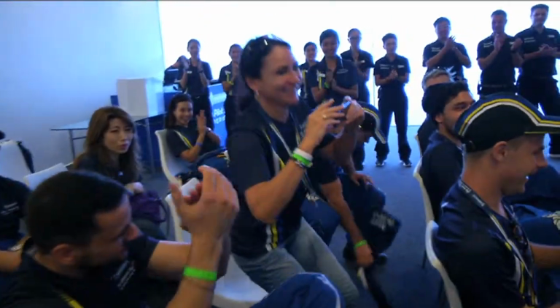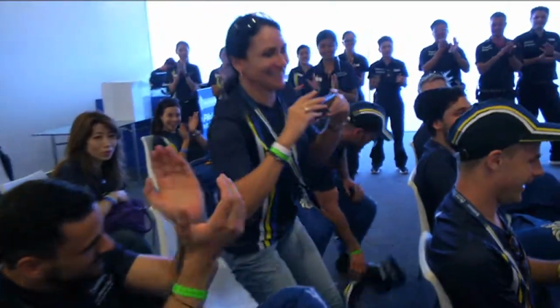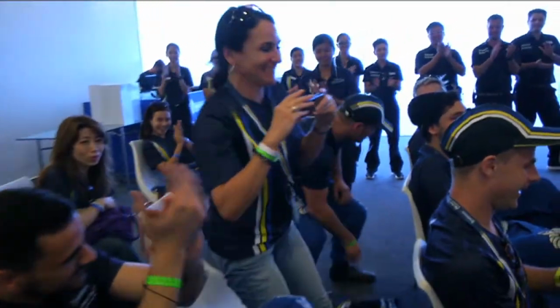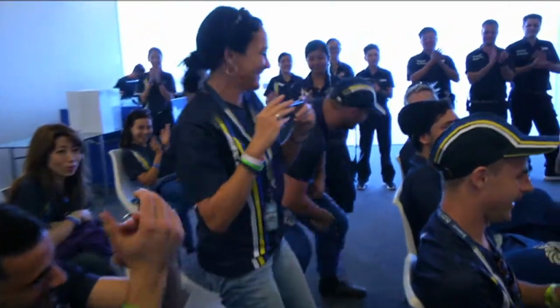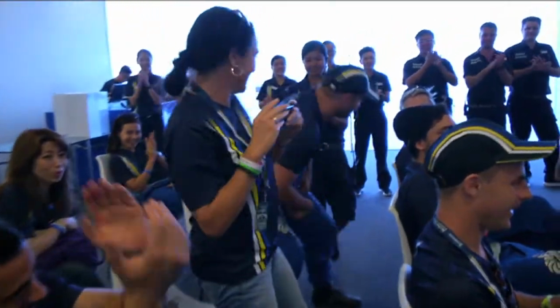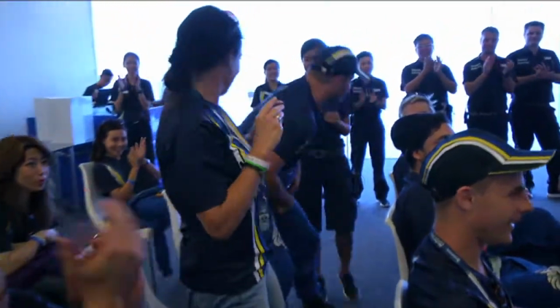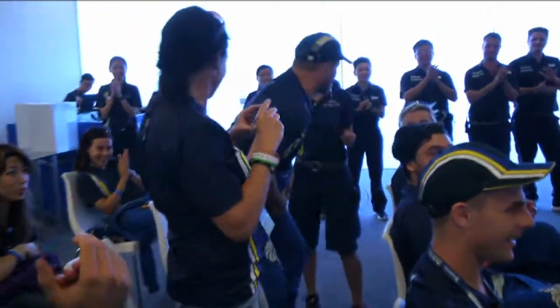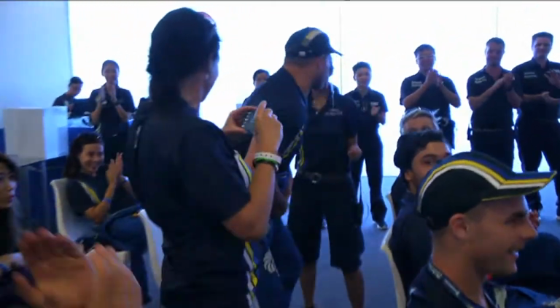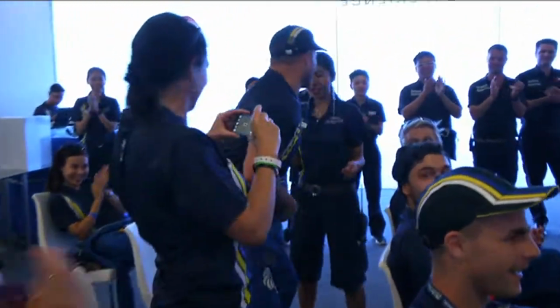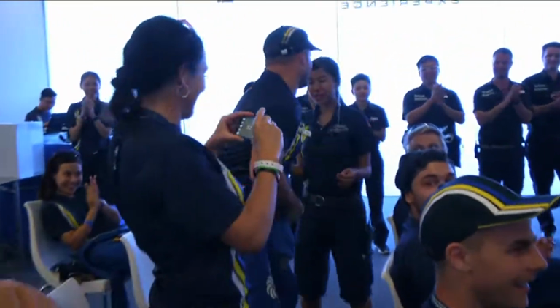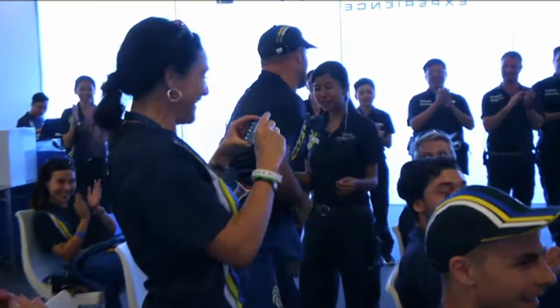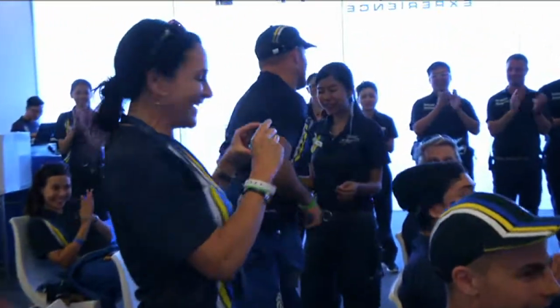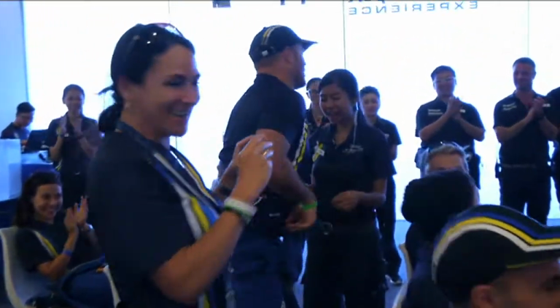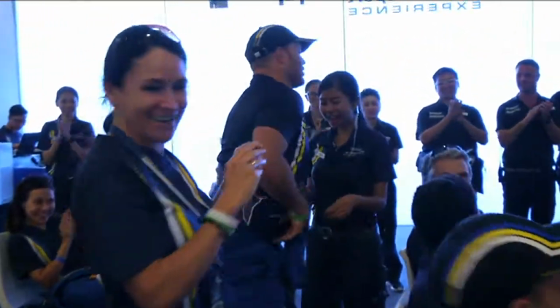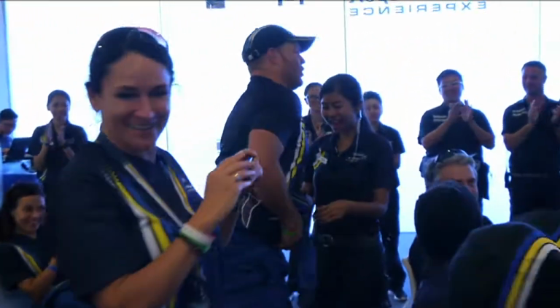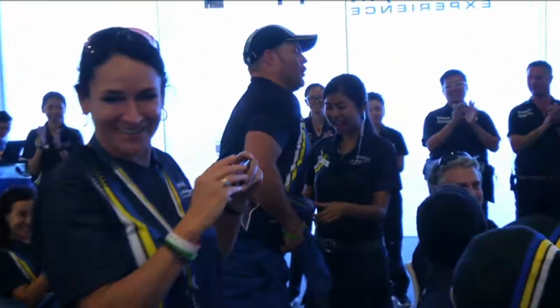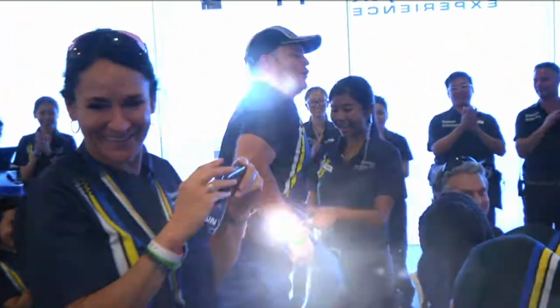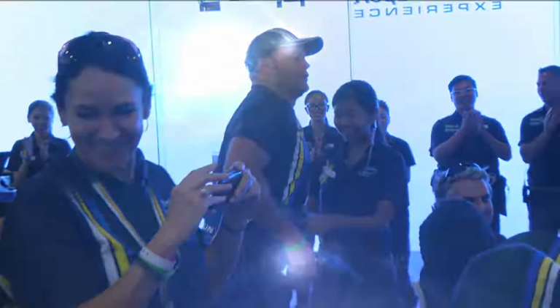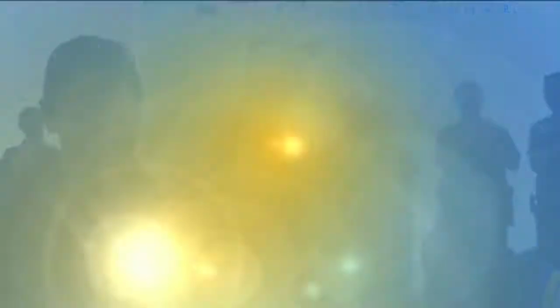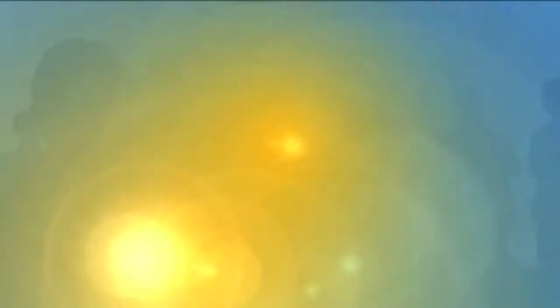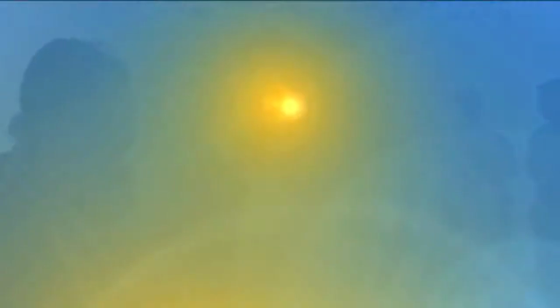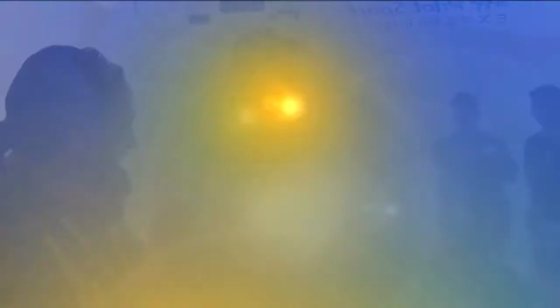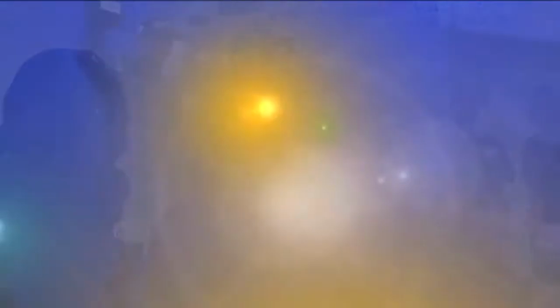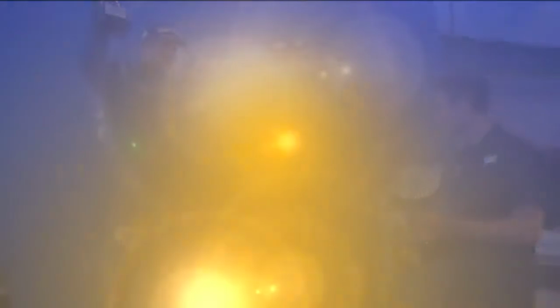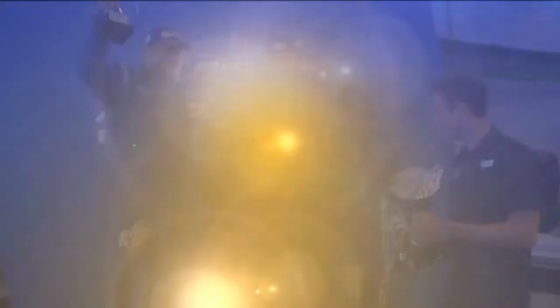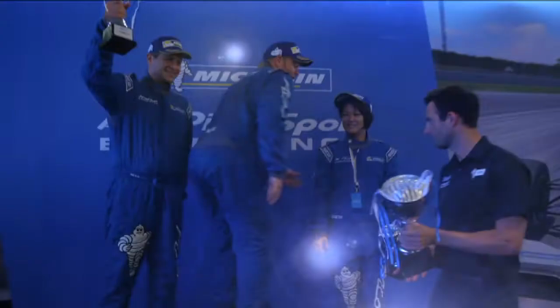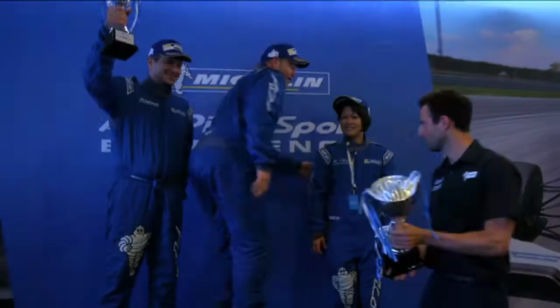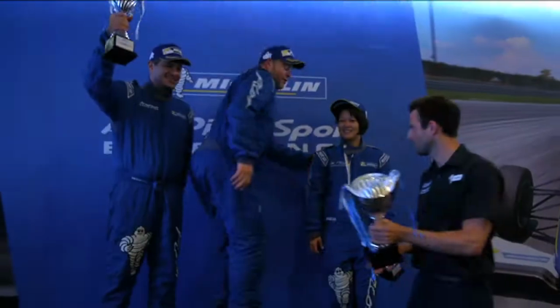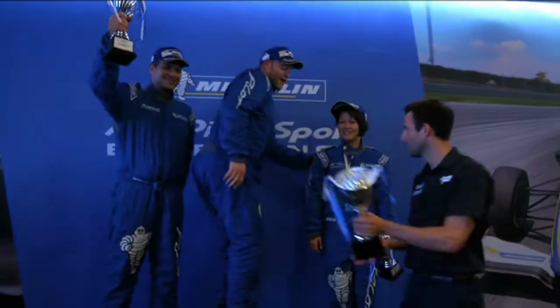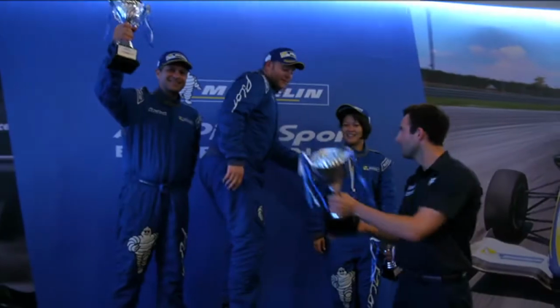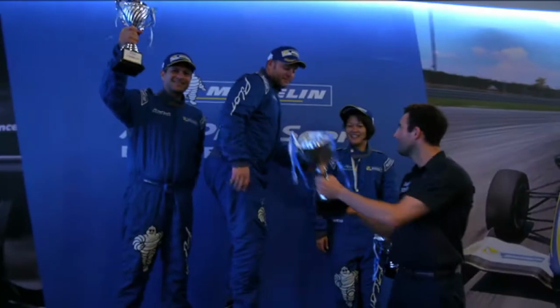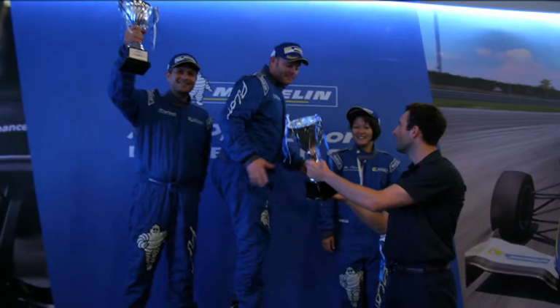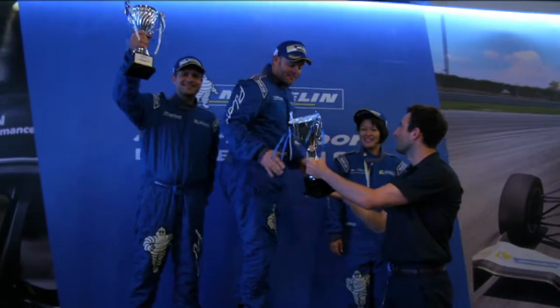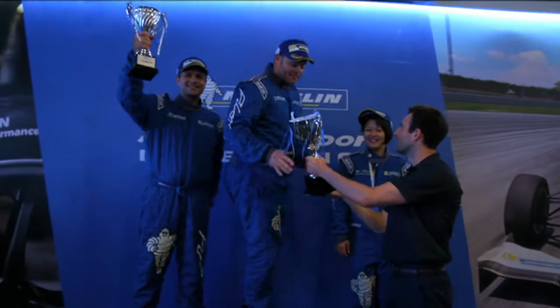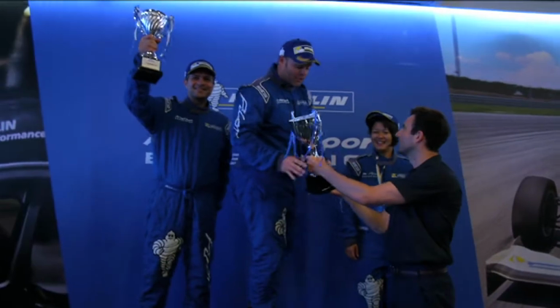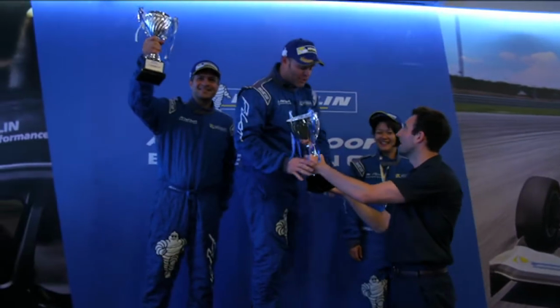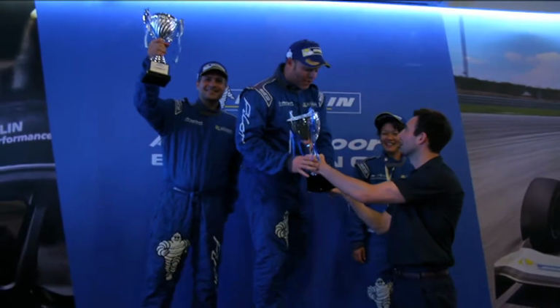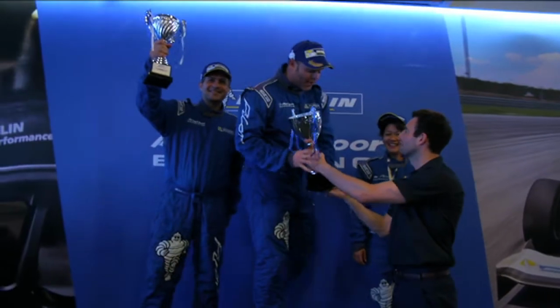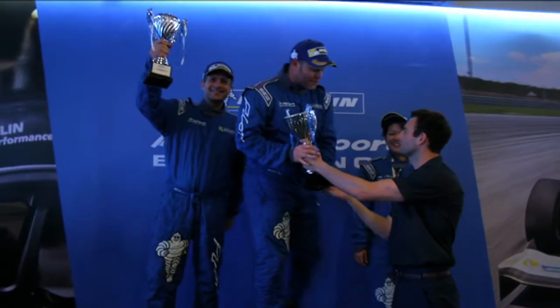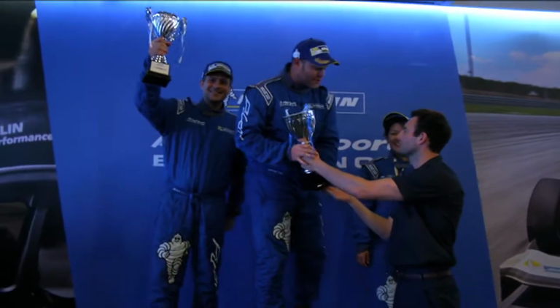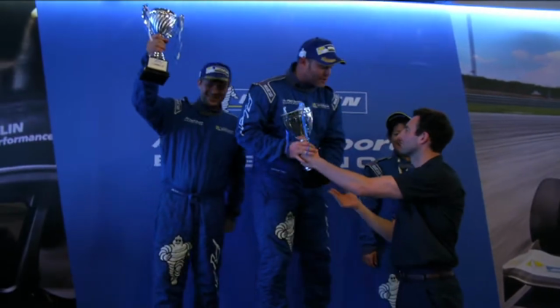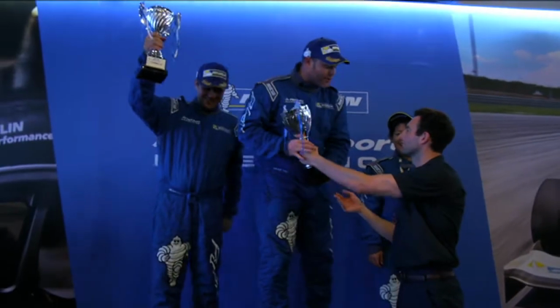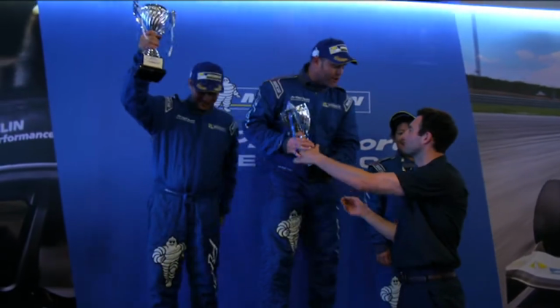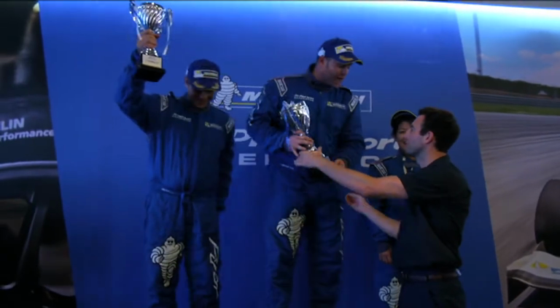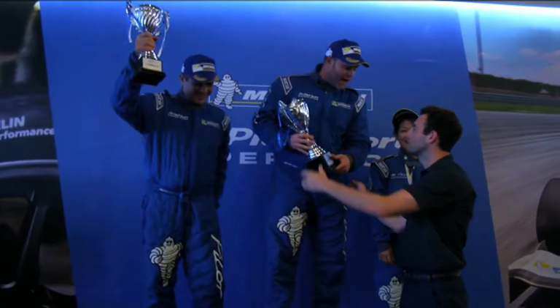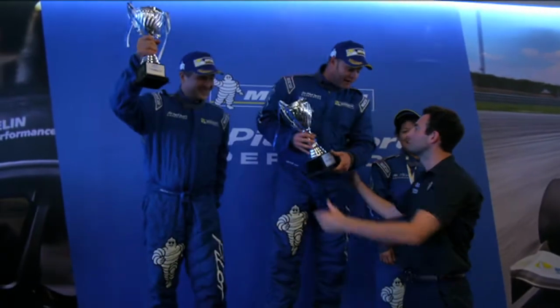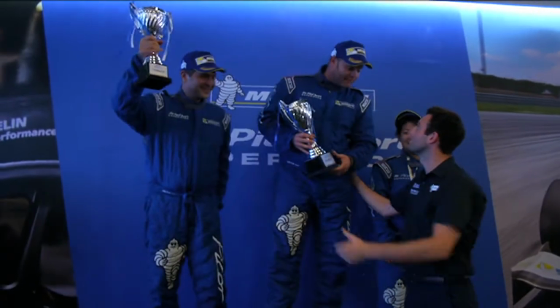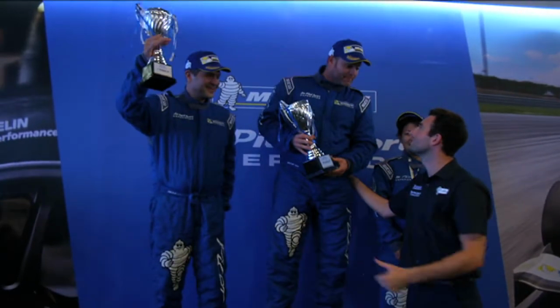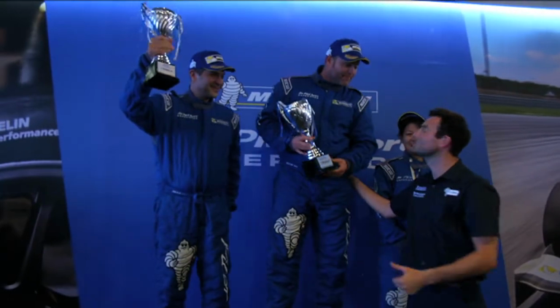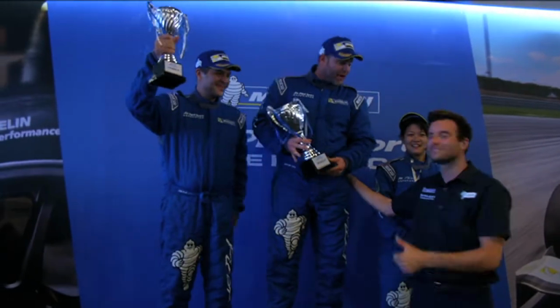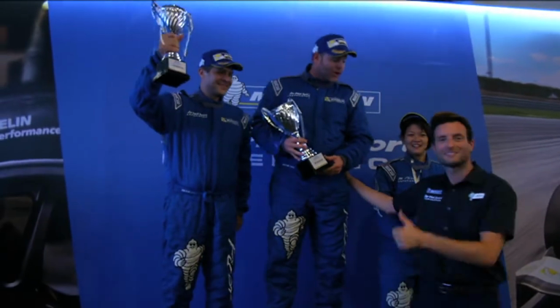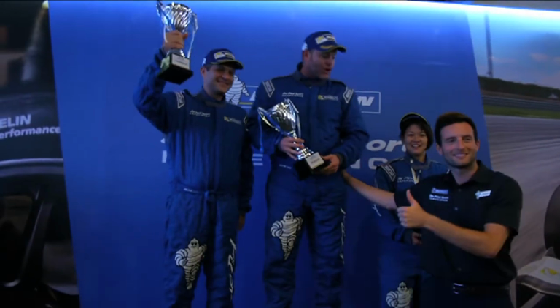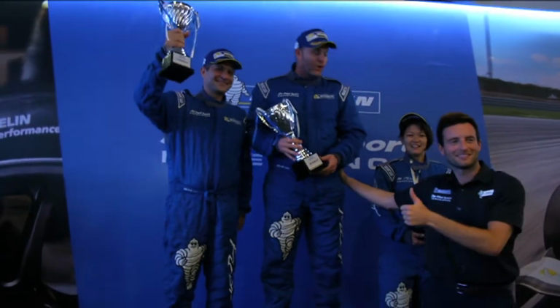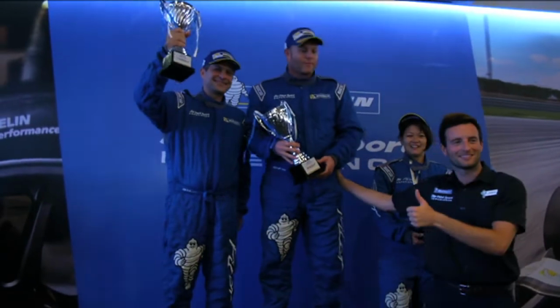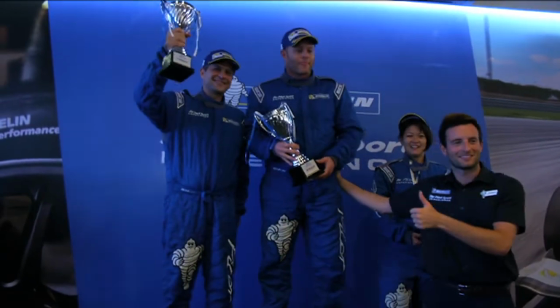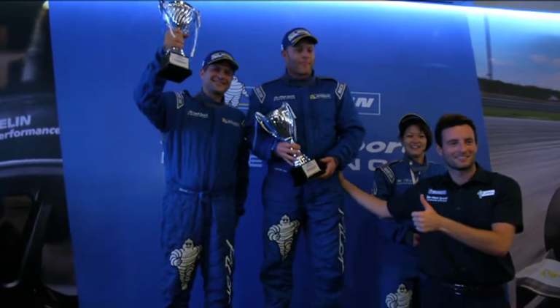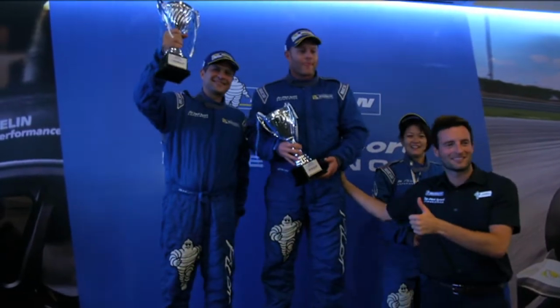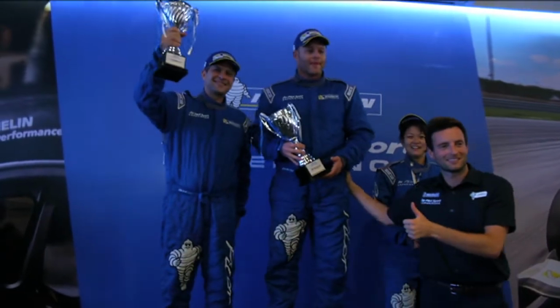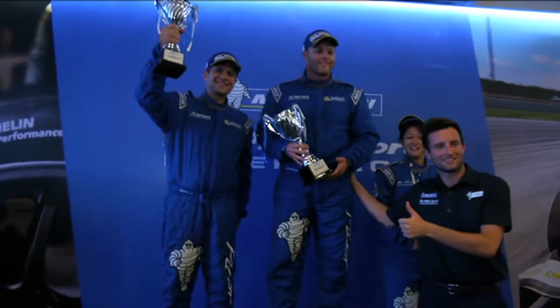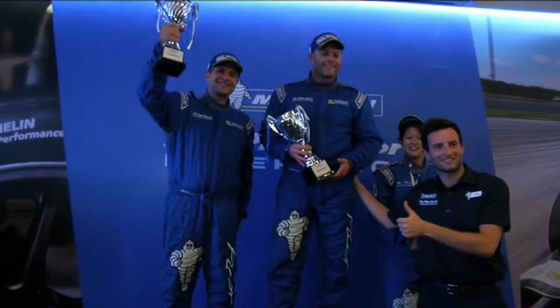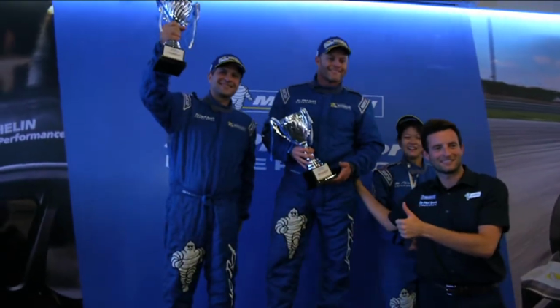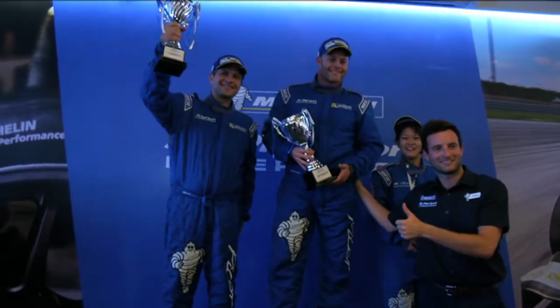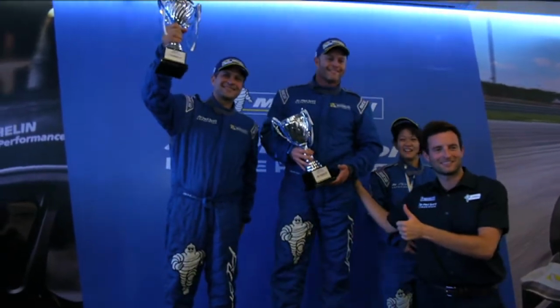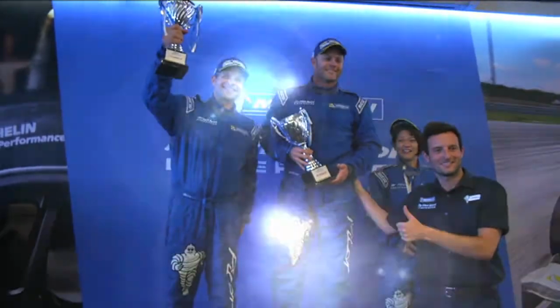And the day got even better for me — the top step of the podium at the Michelin Pilot Sport experience. That's one for the memory bank.